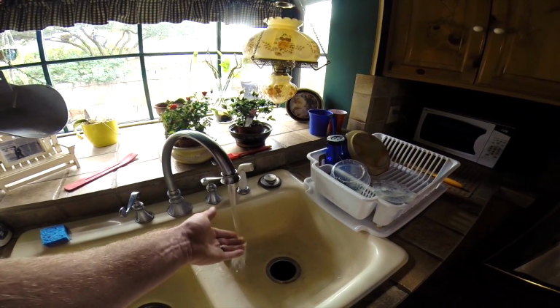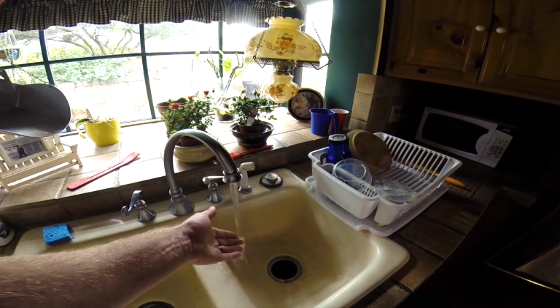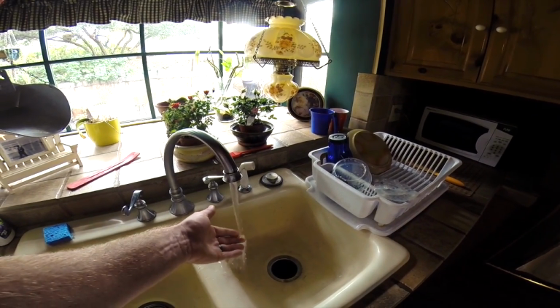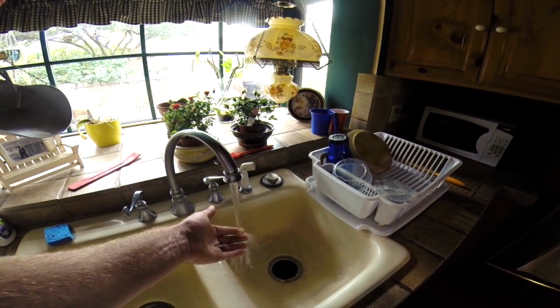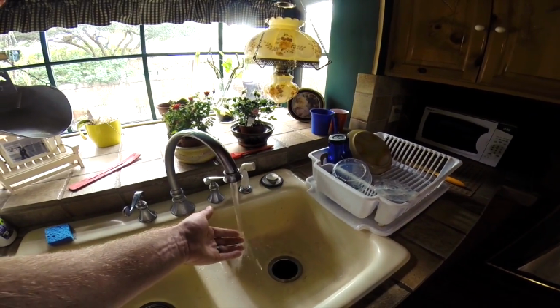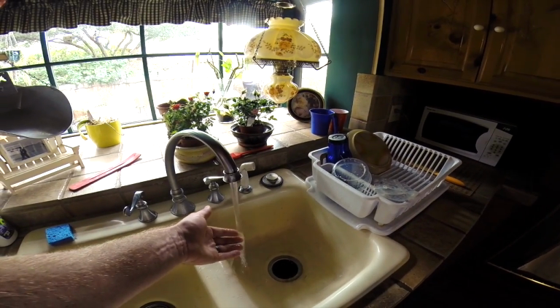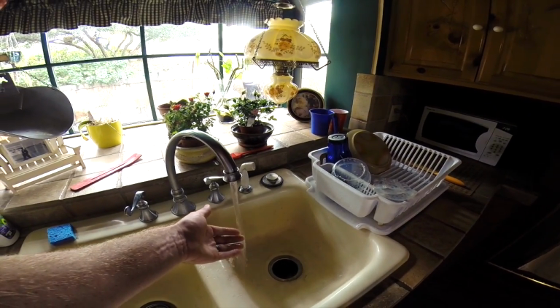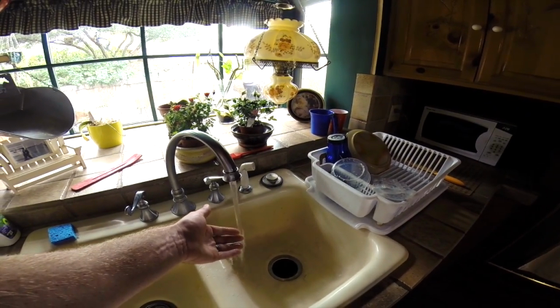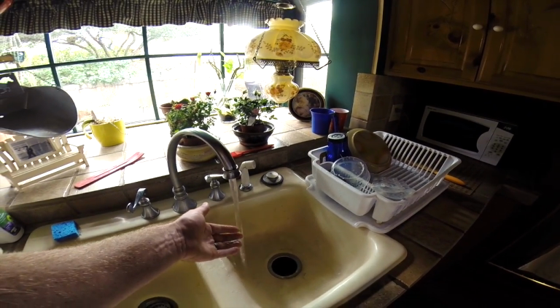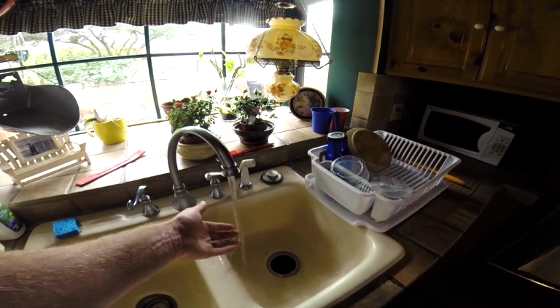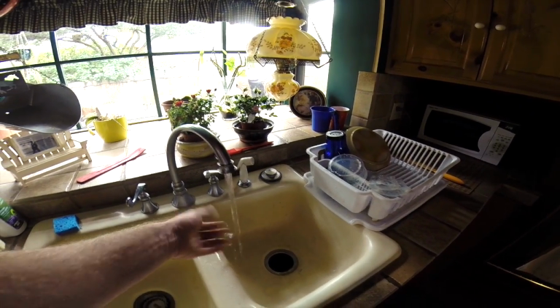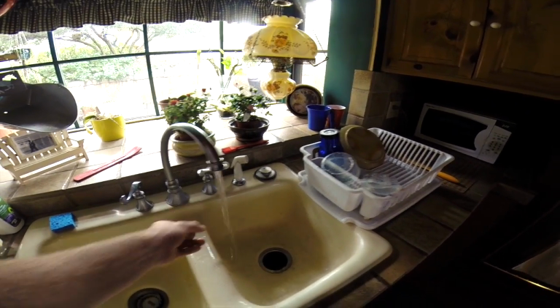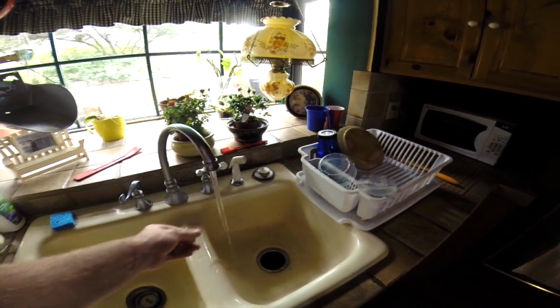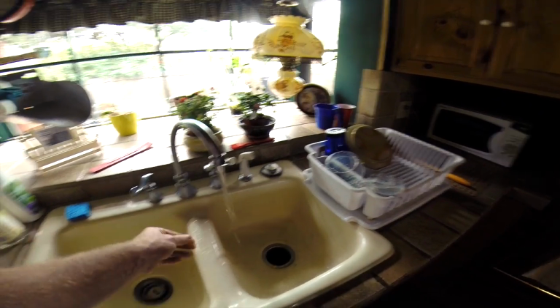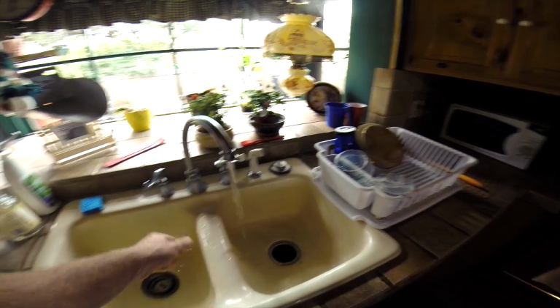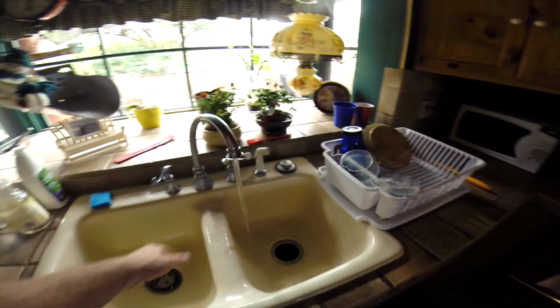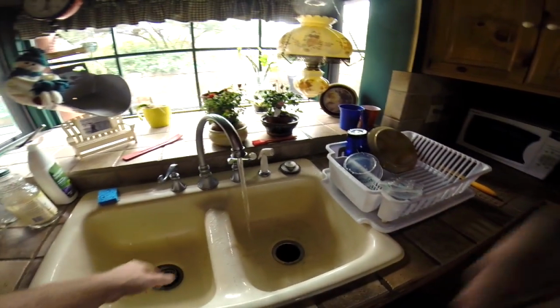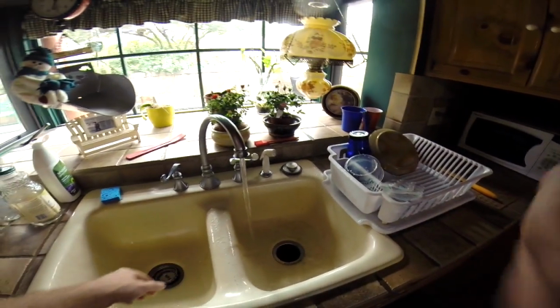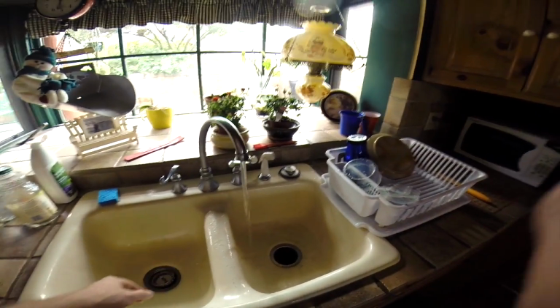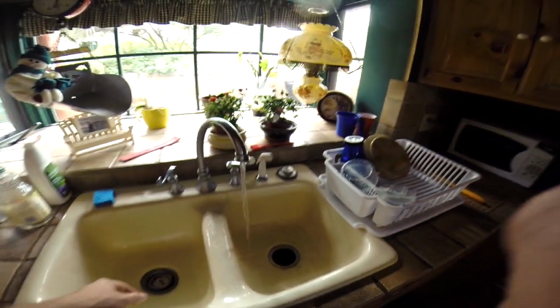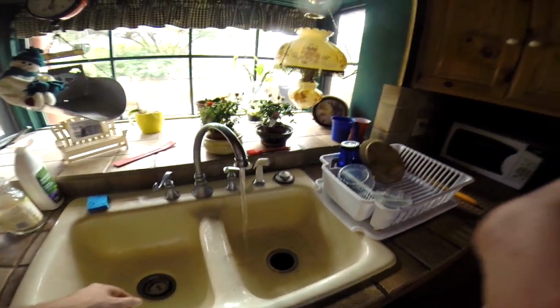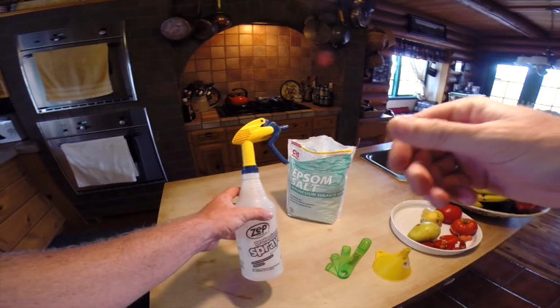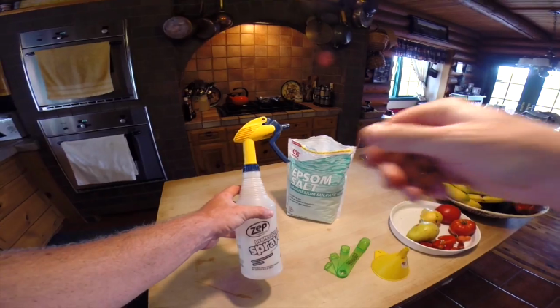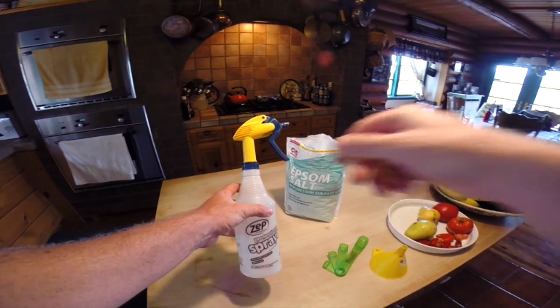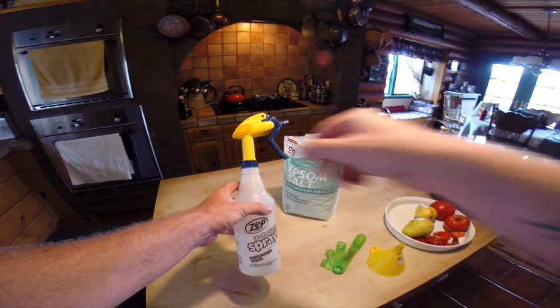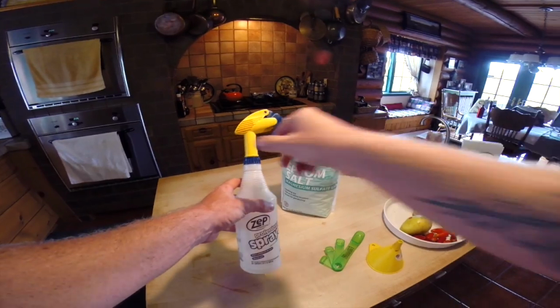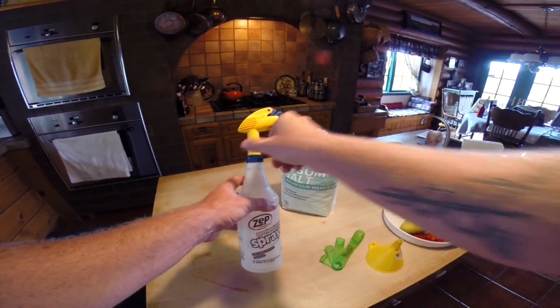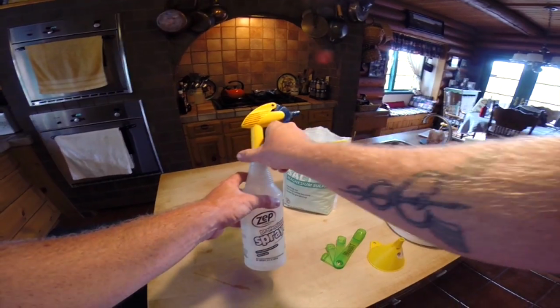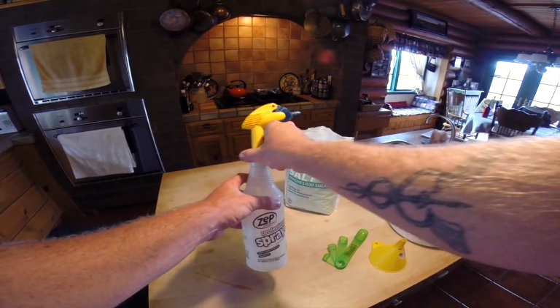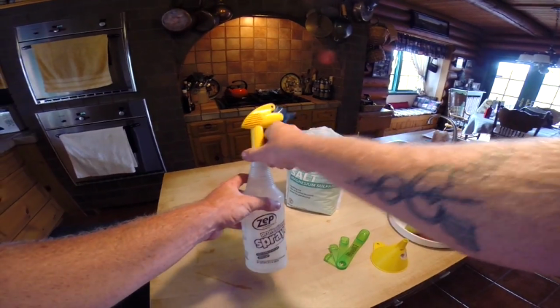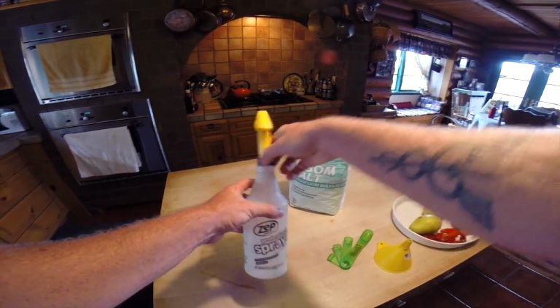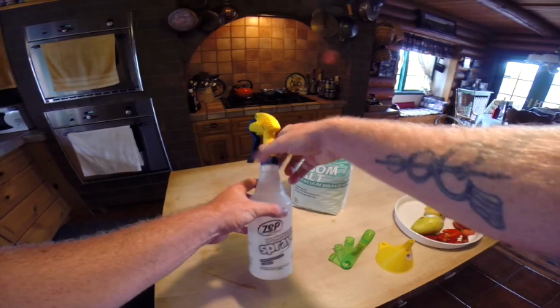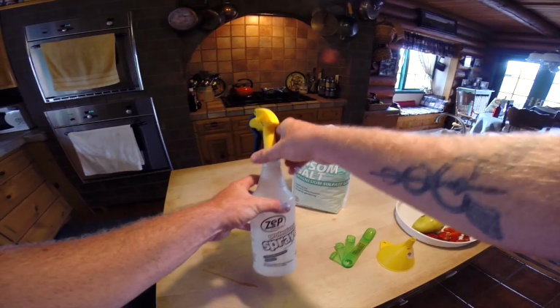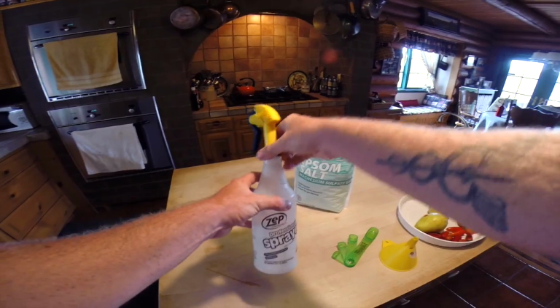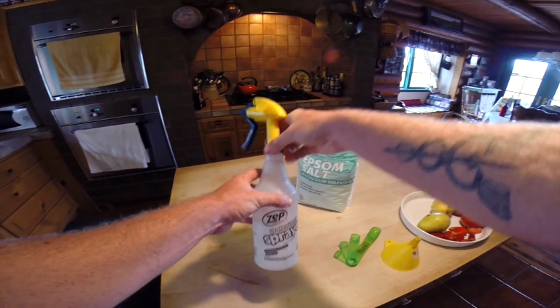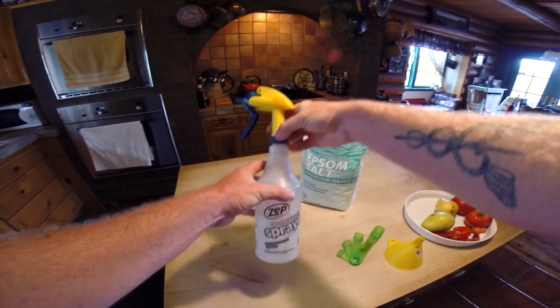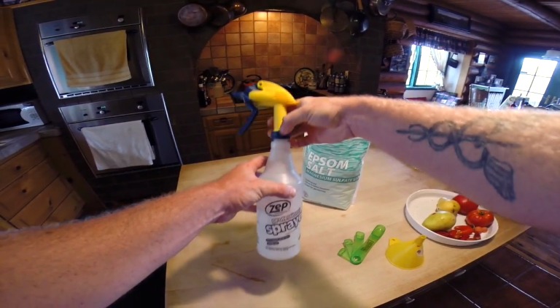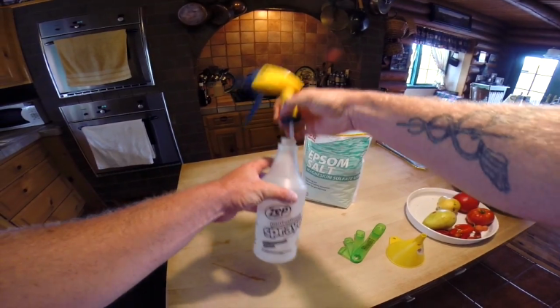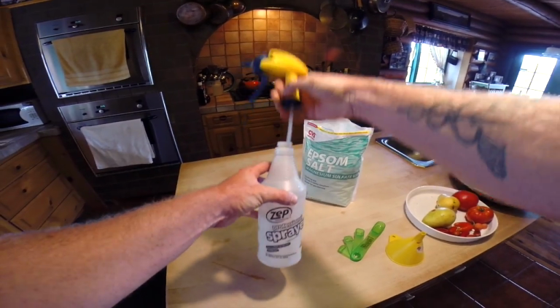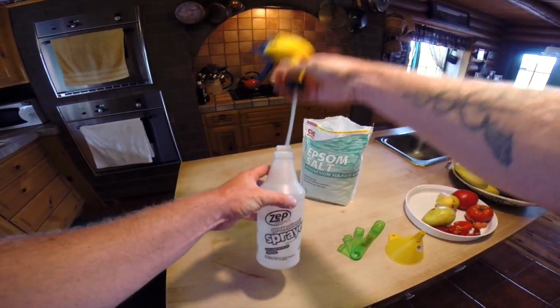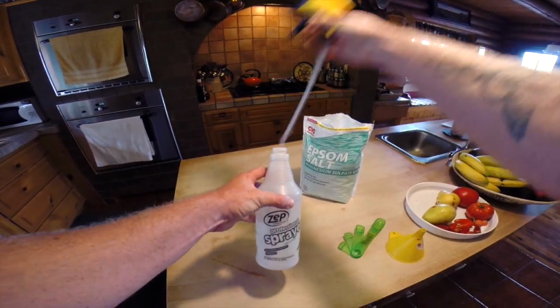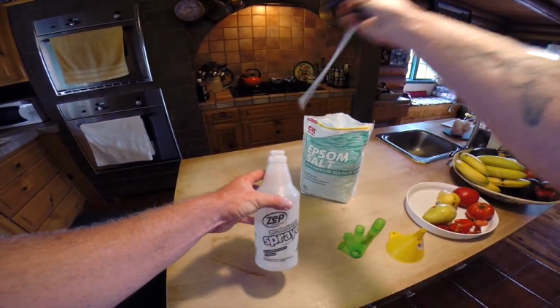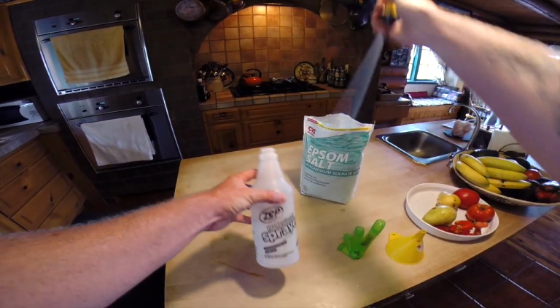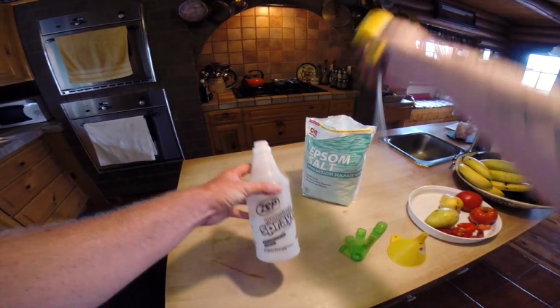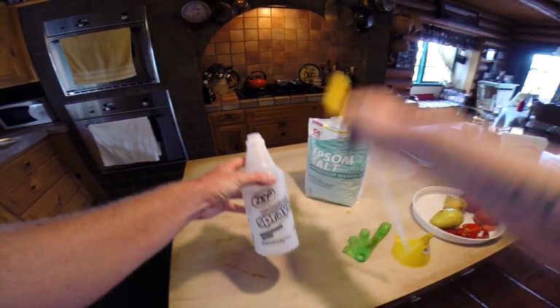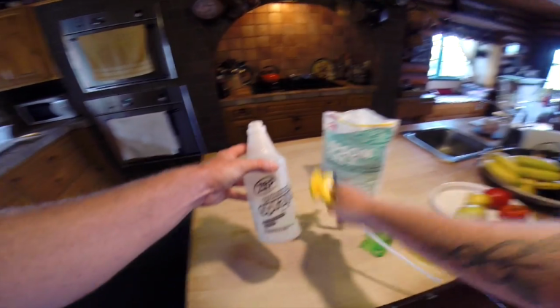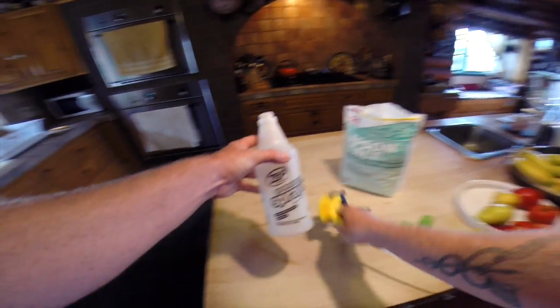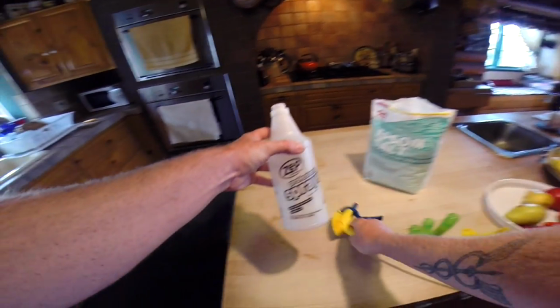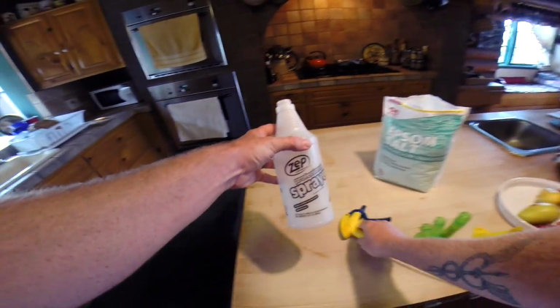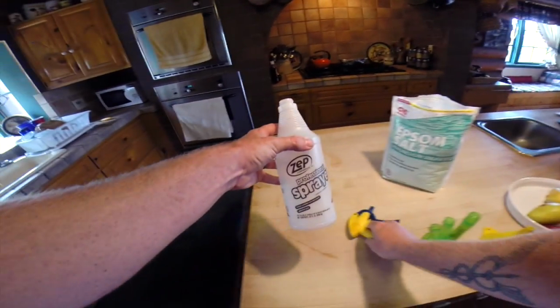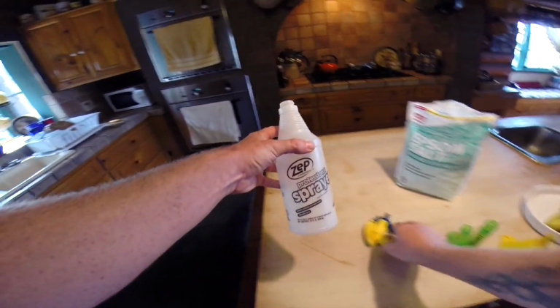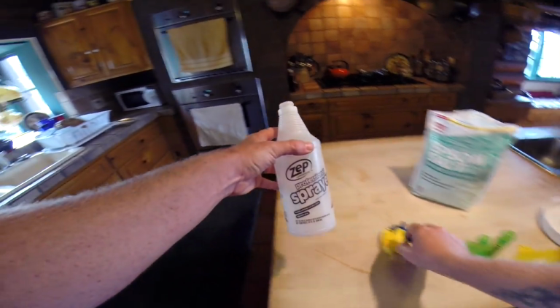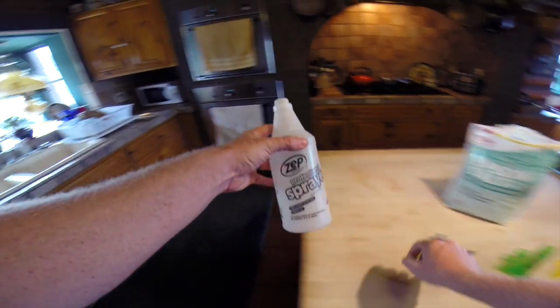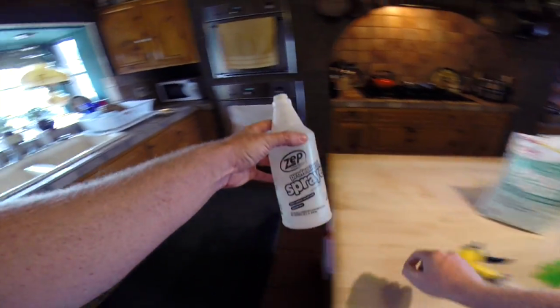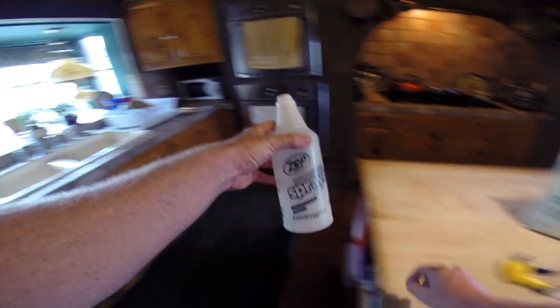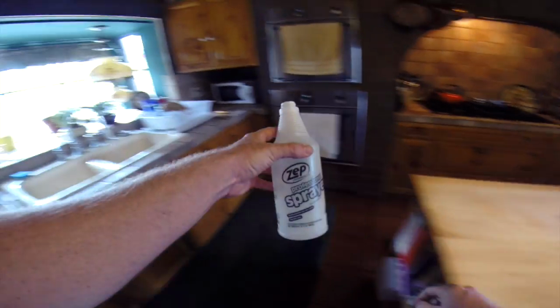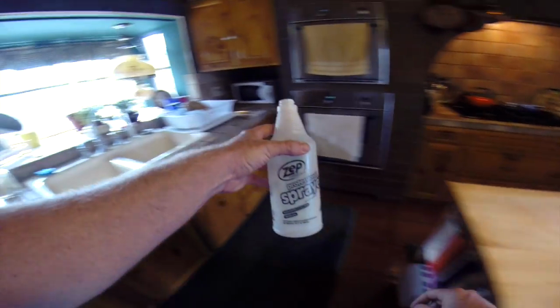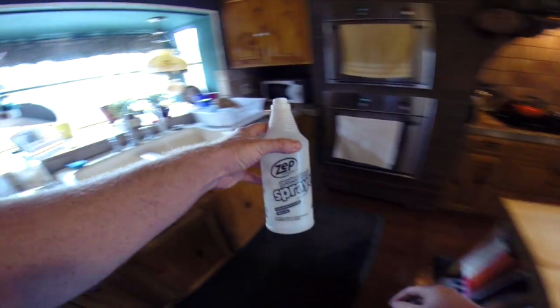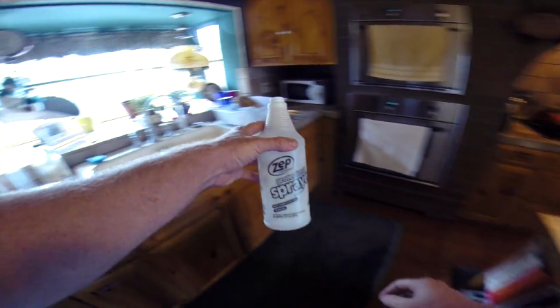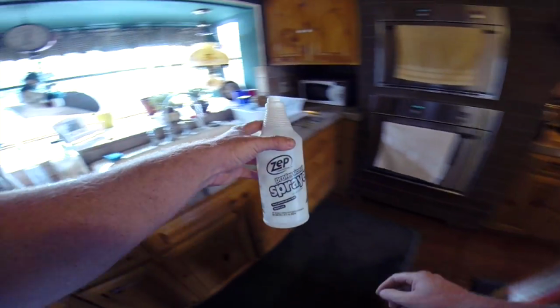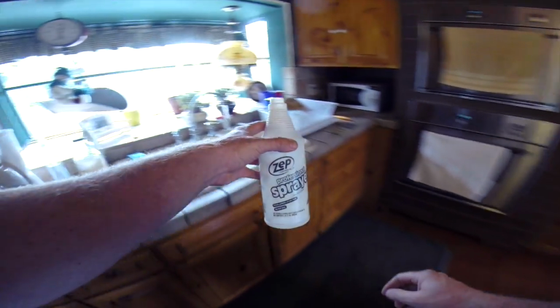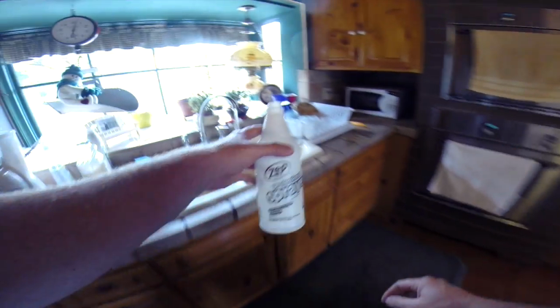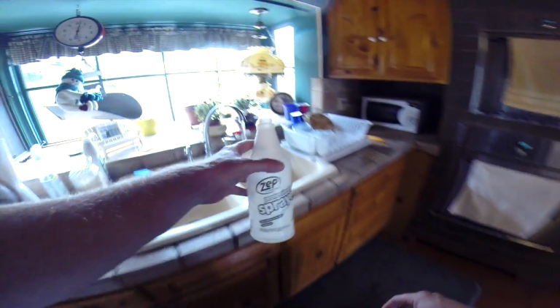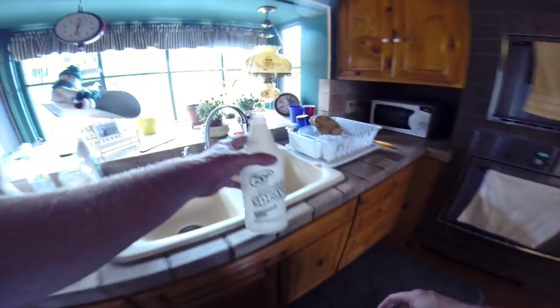Get some warm water going in the sink. Then grab your spray bottle and fill it up with some warm water.